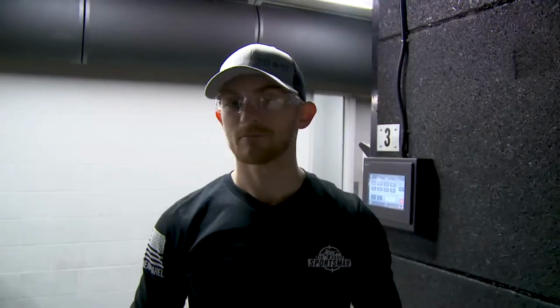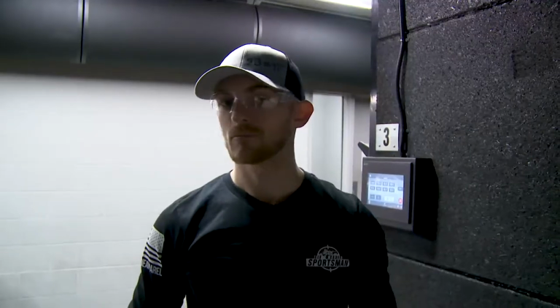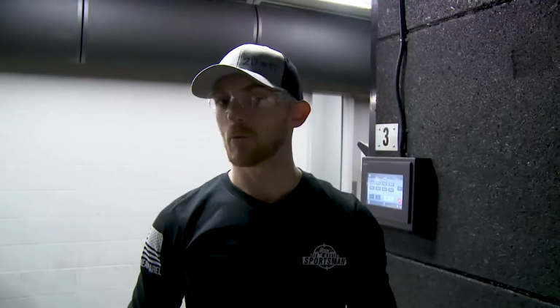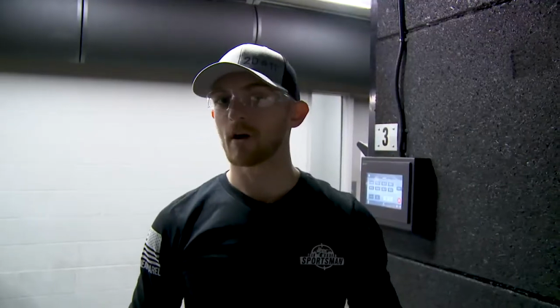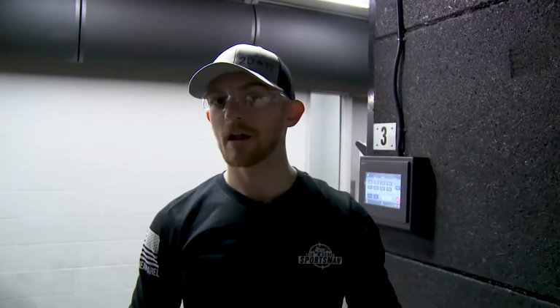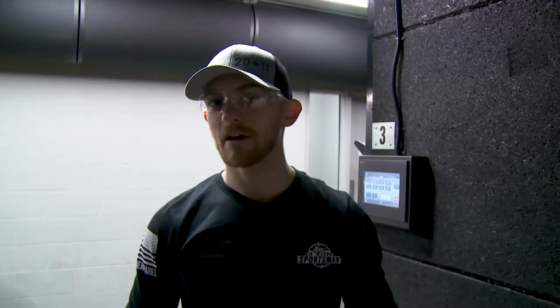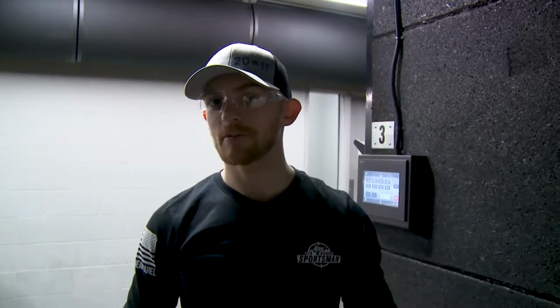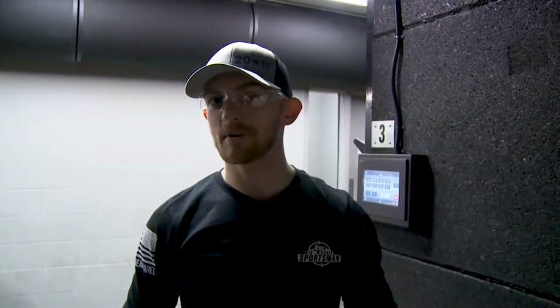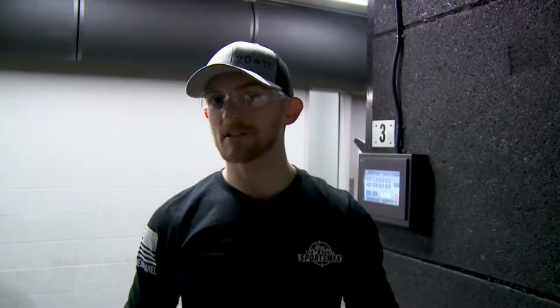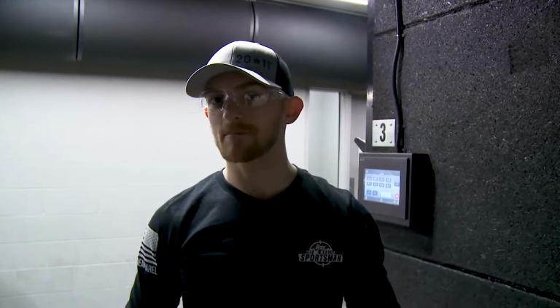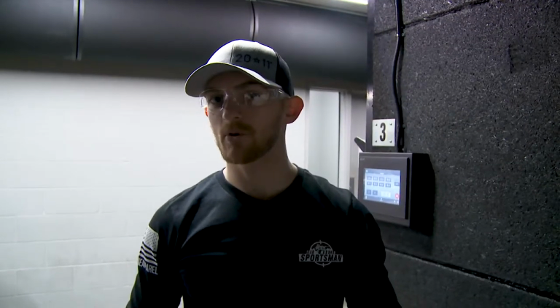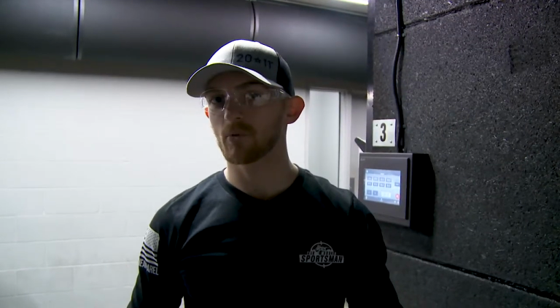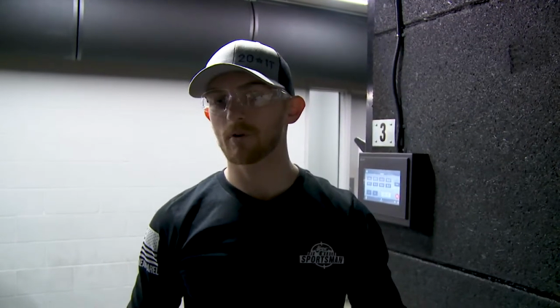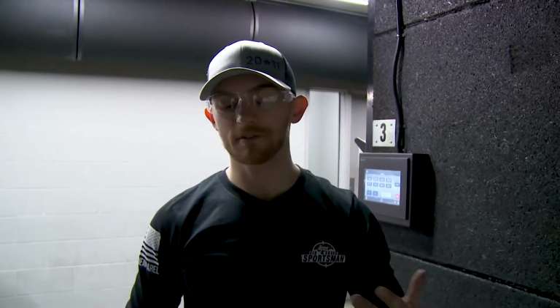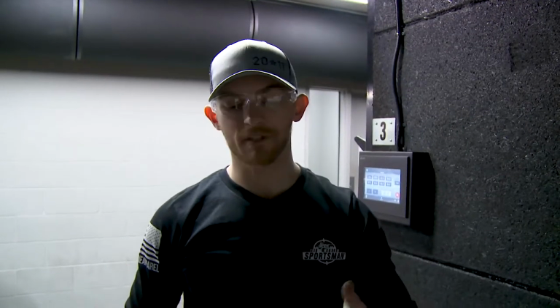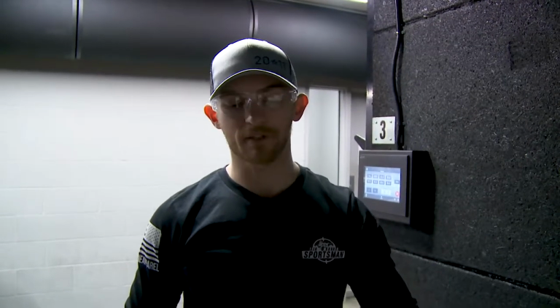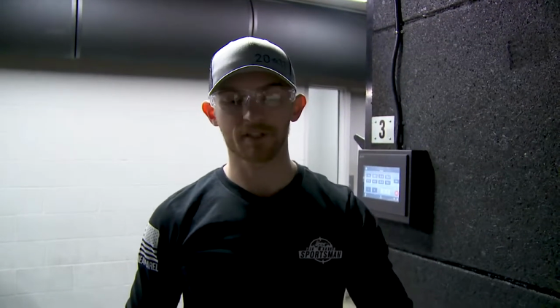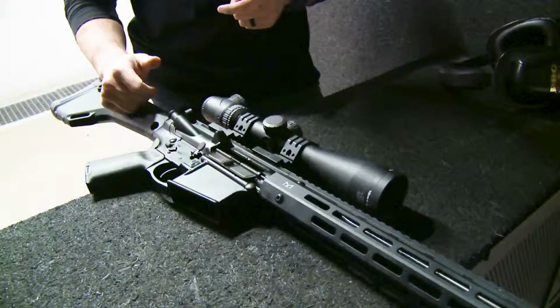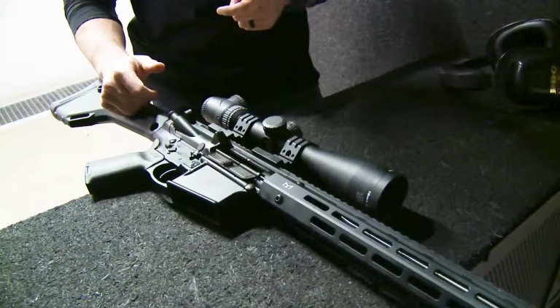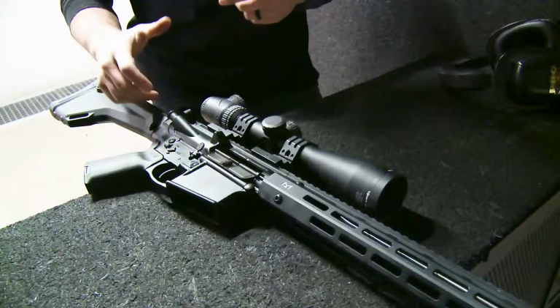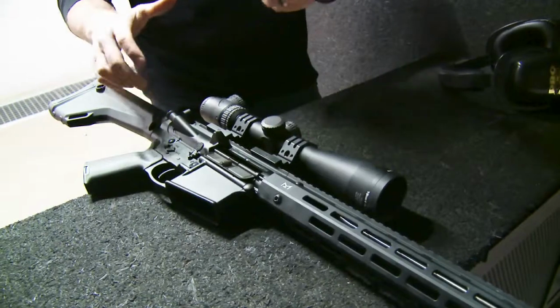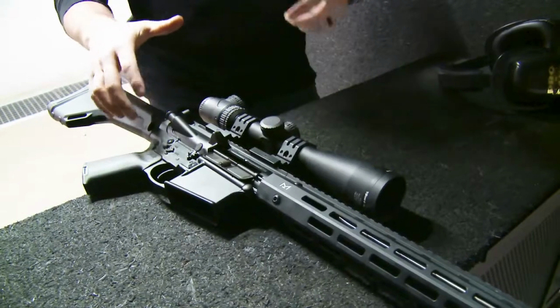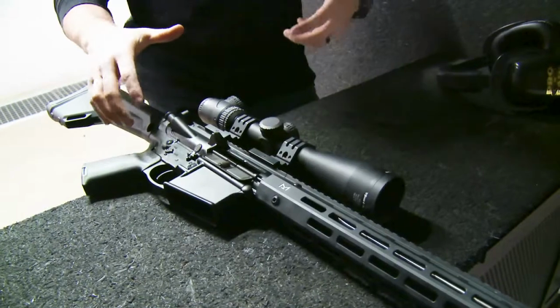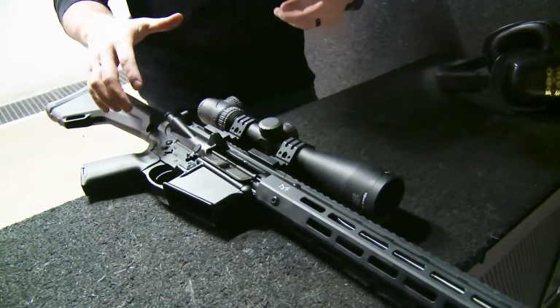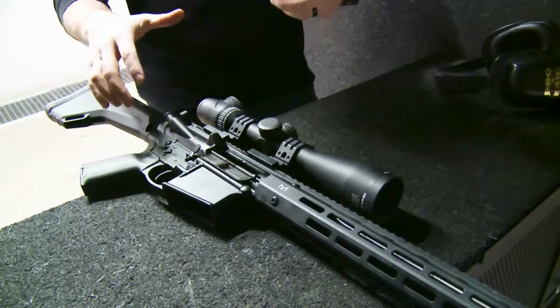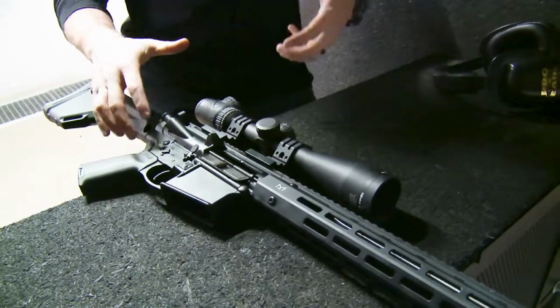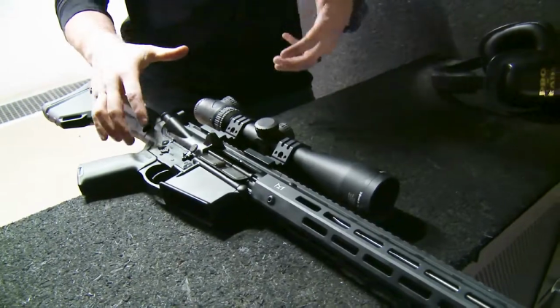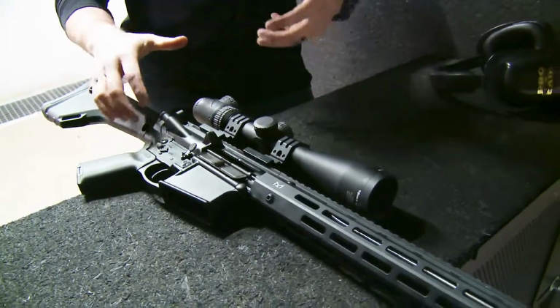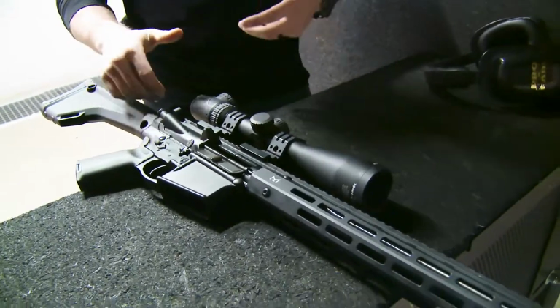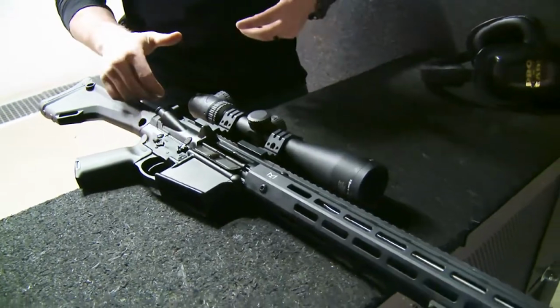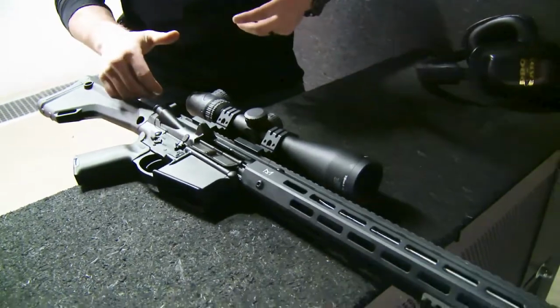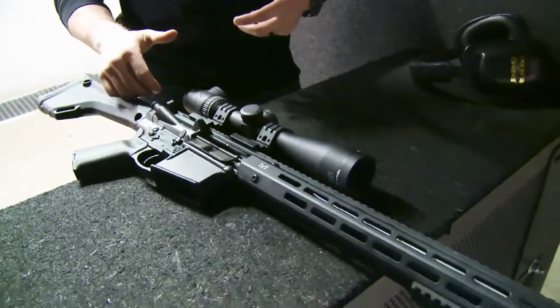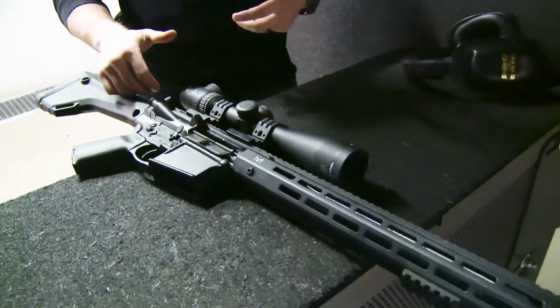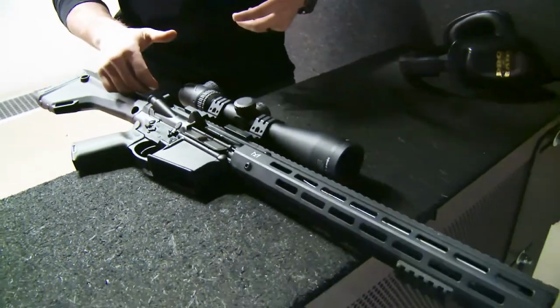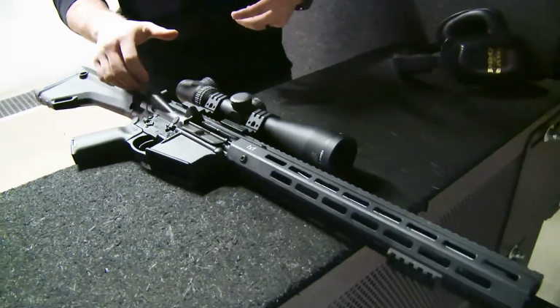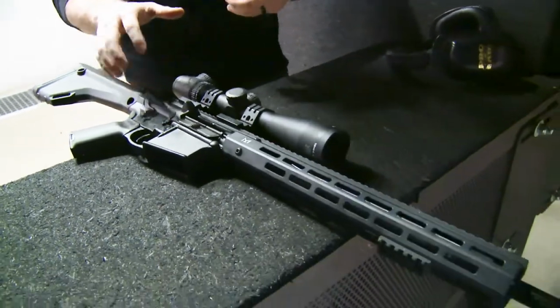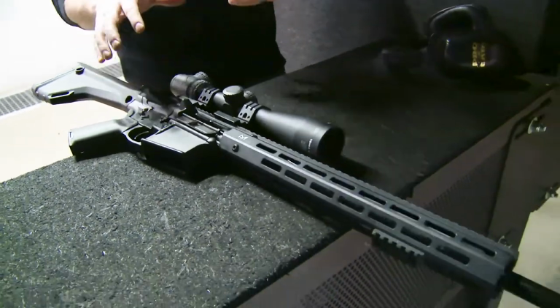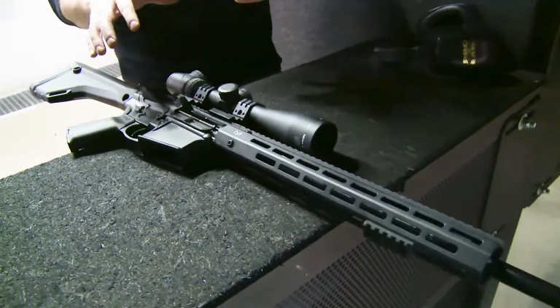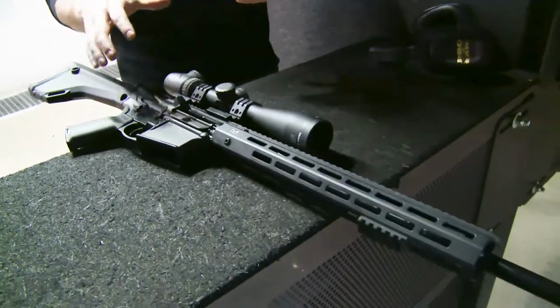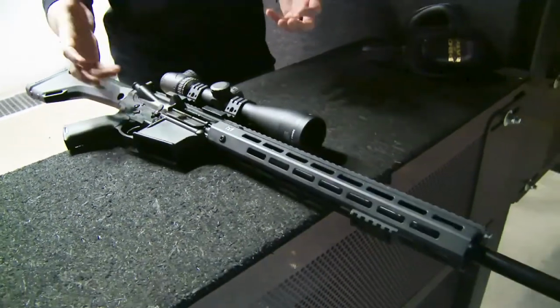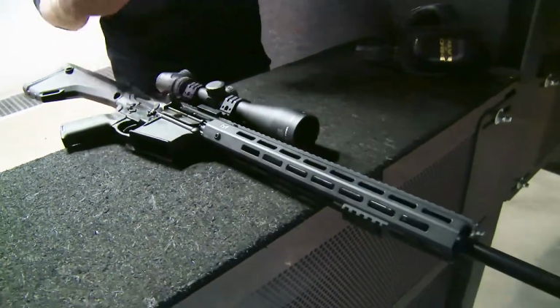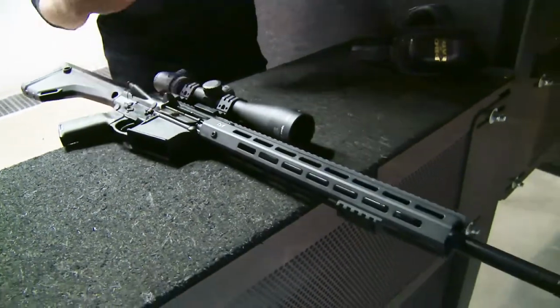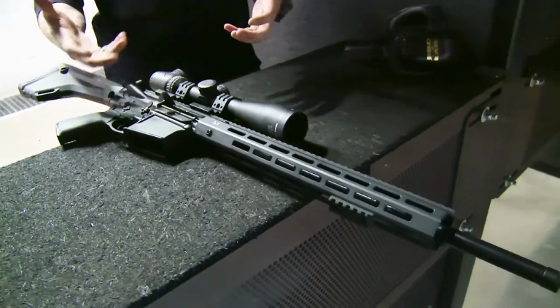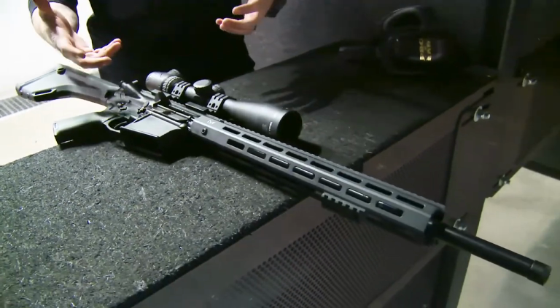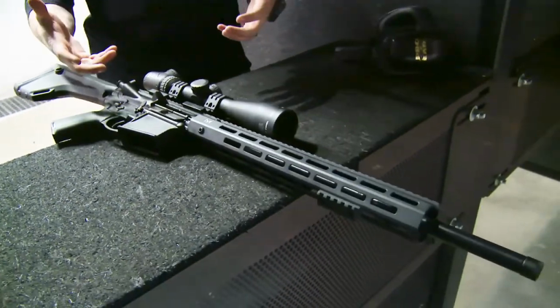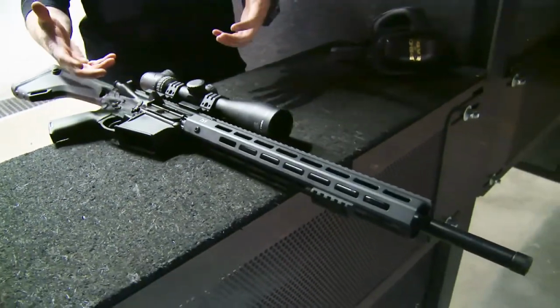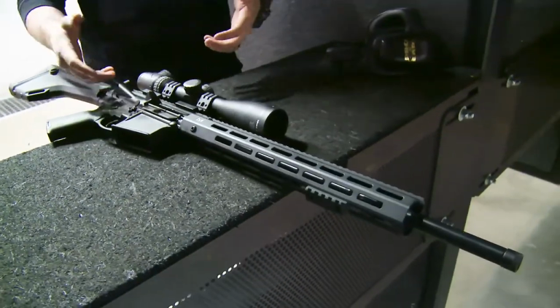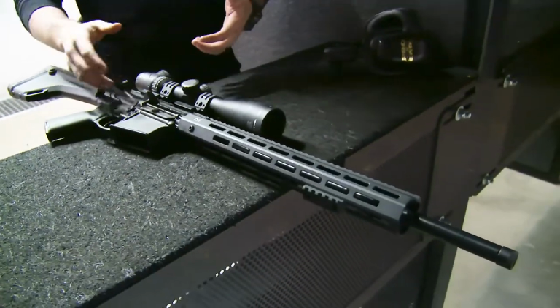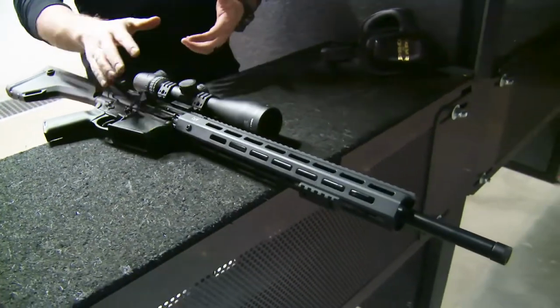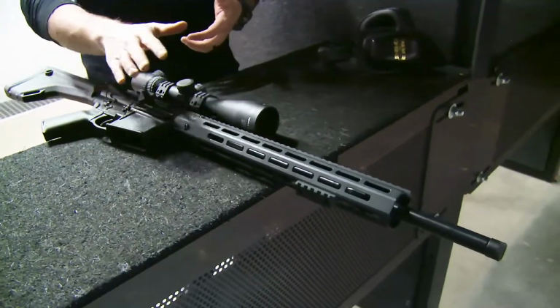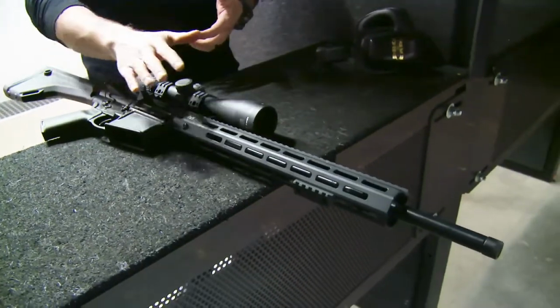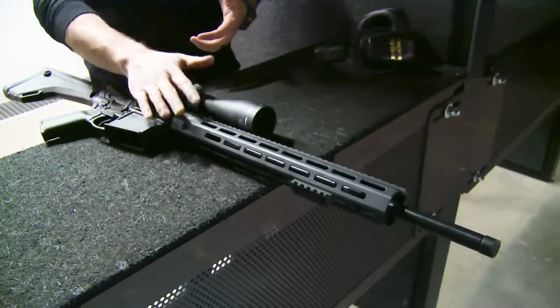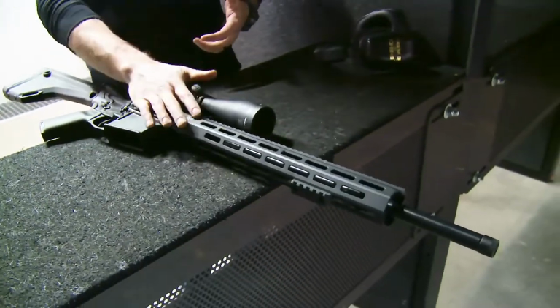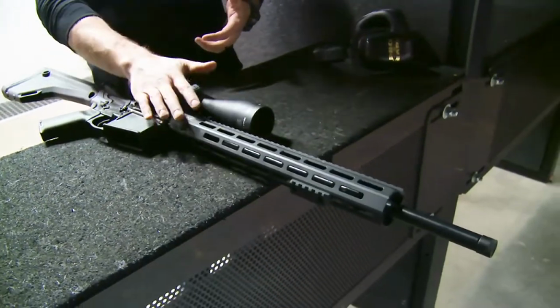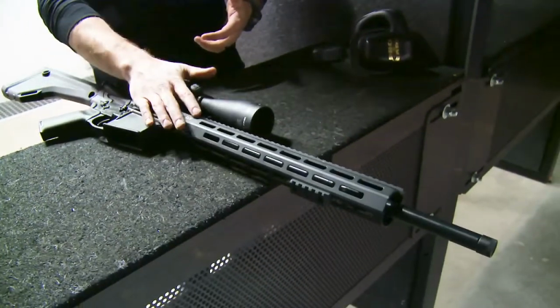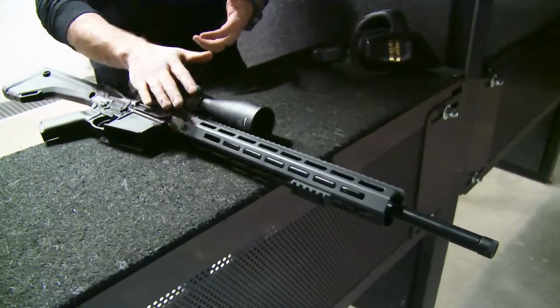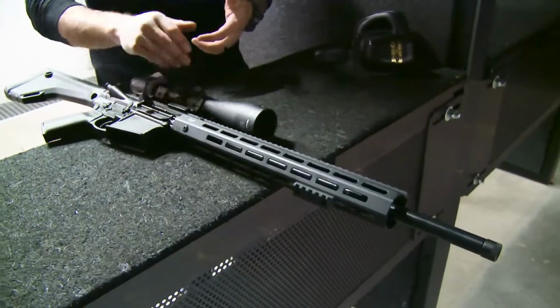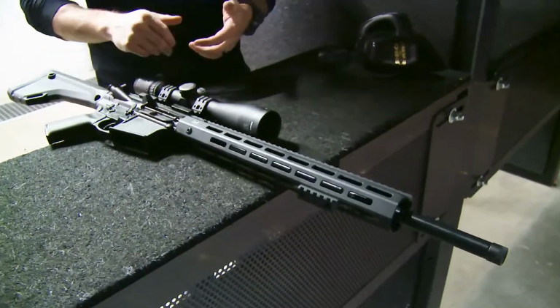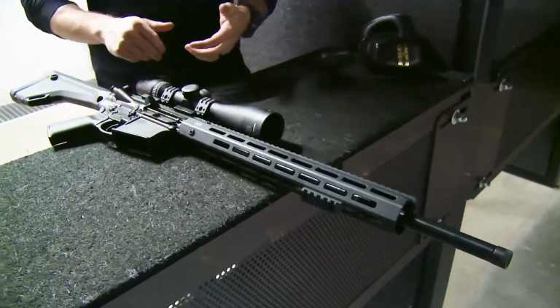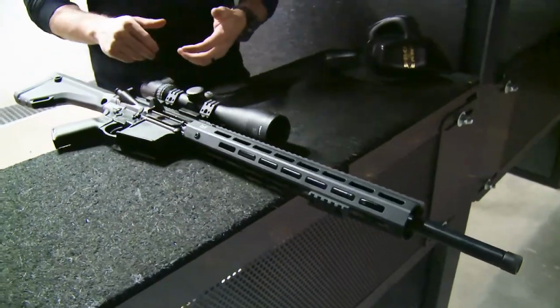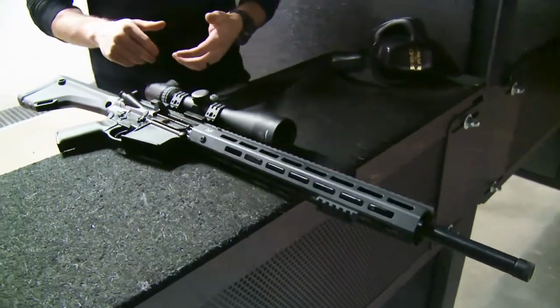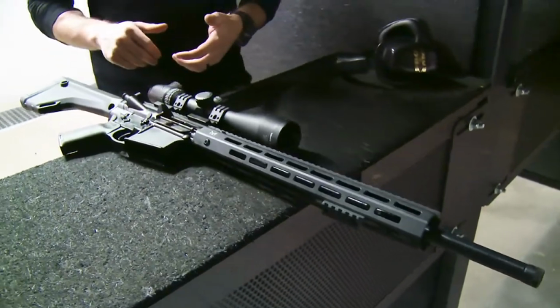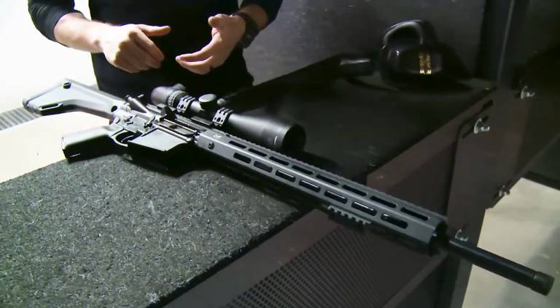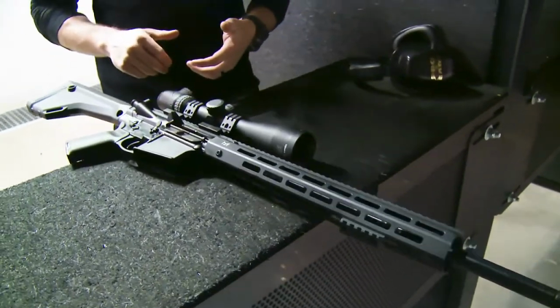Why not have the best of both worlds on your 6.5 and your favorite brand? Check out the Smith & Wesson Performance Center AR-10 in 6.5 Creedmoor.